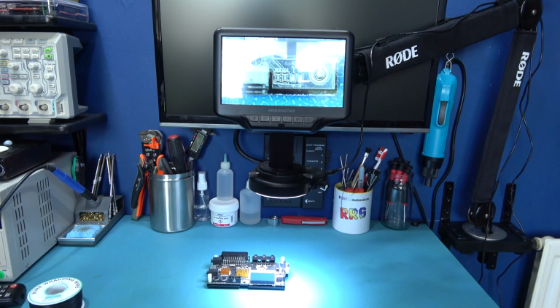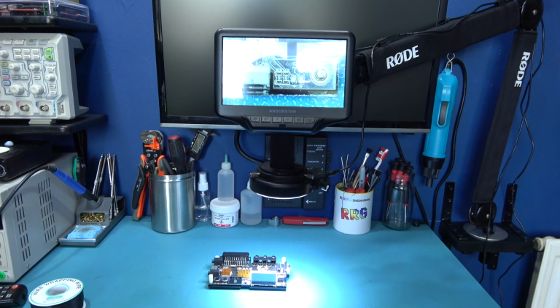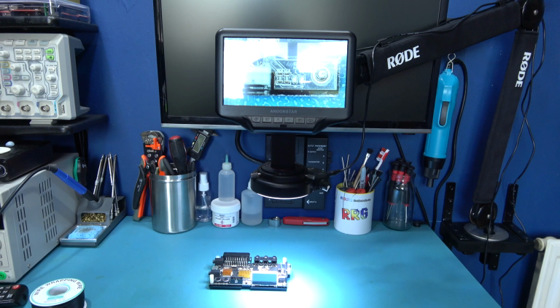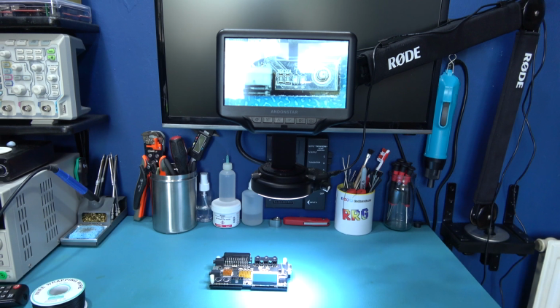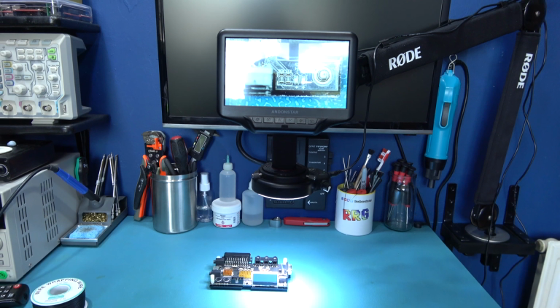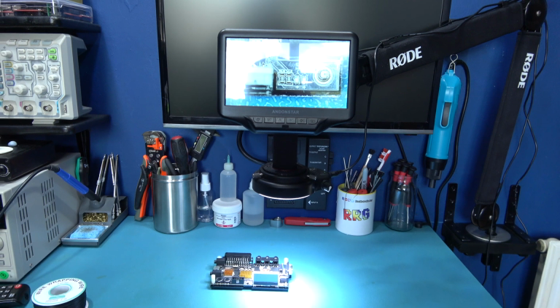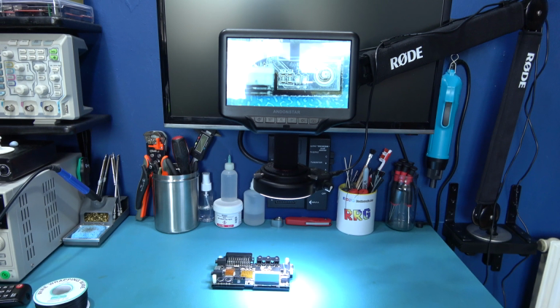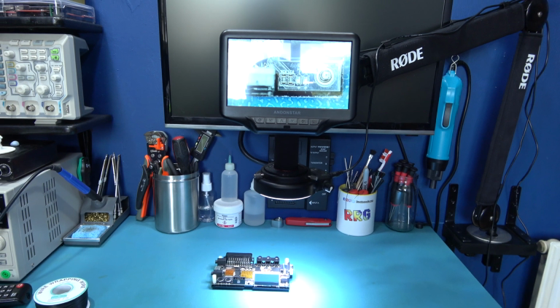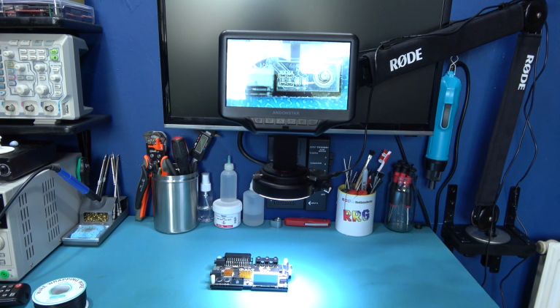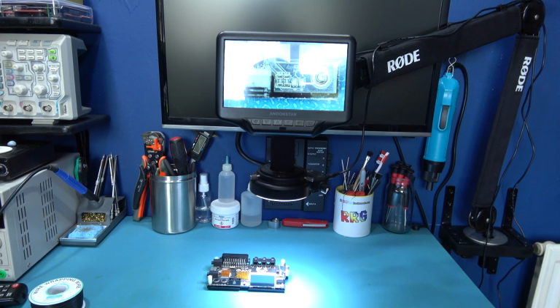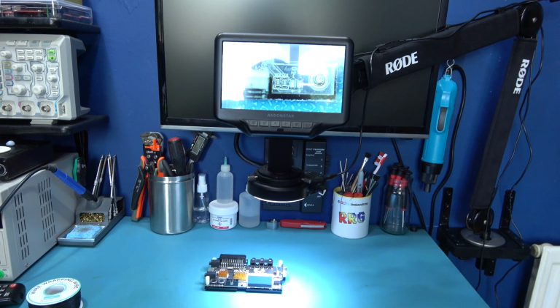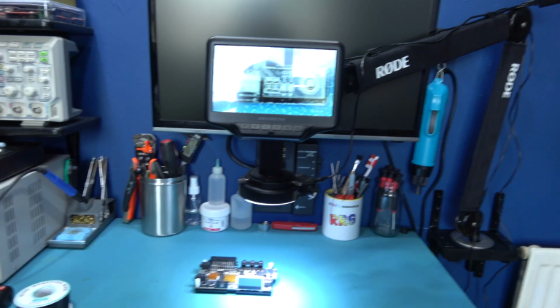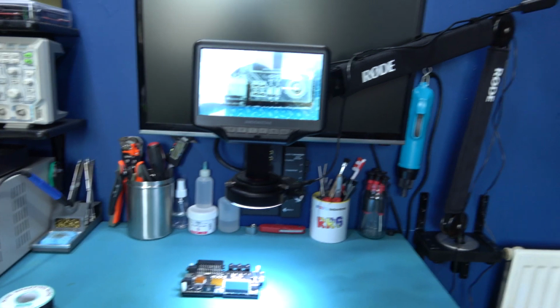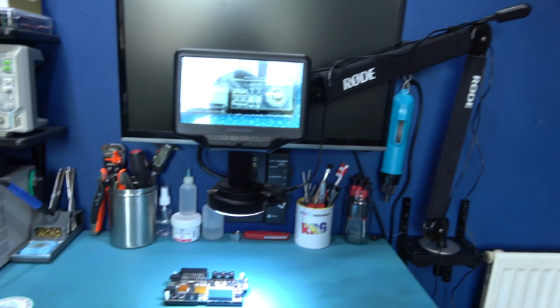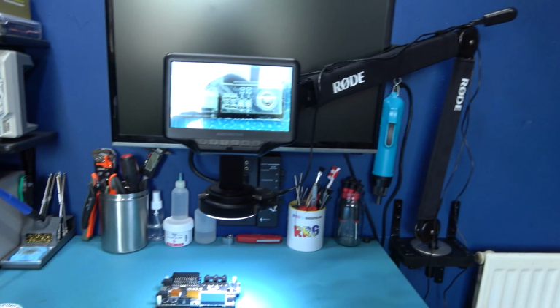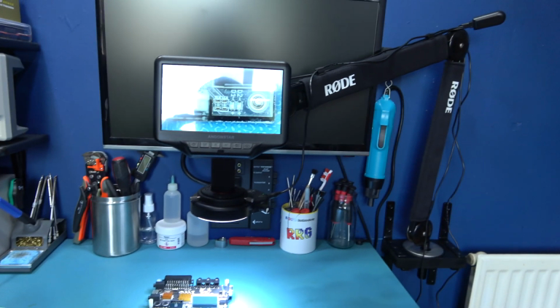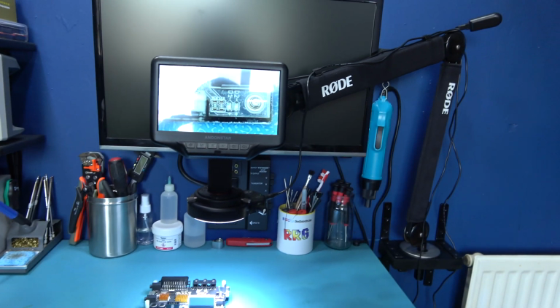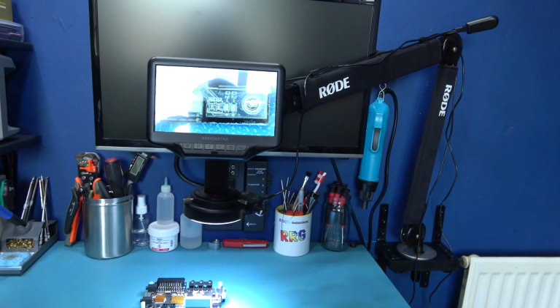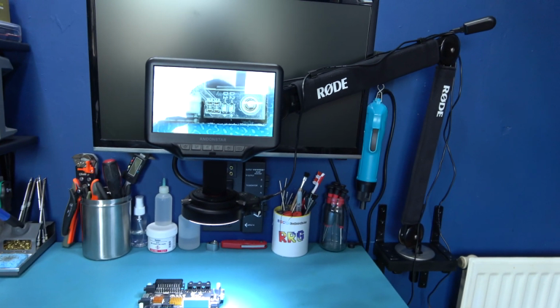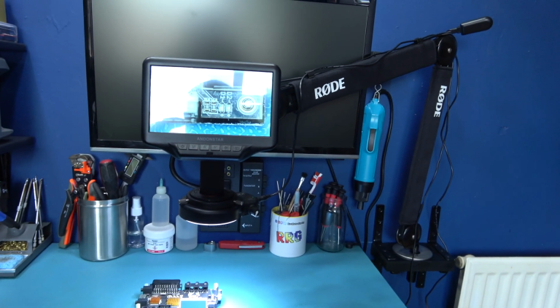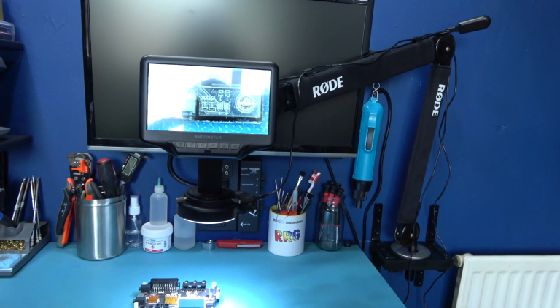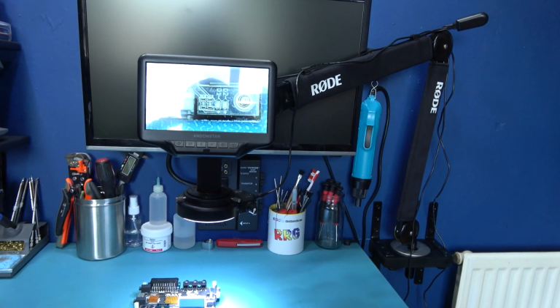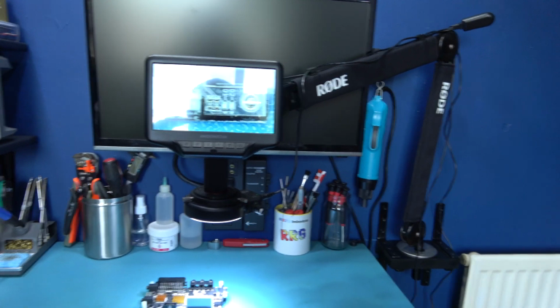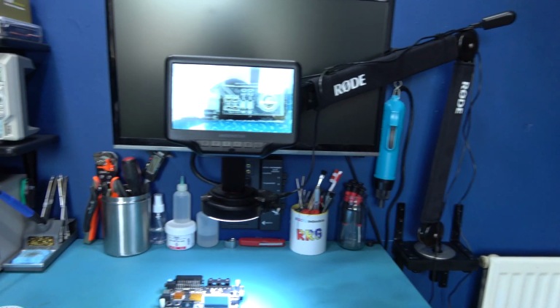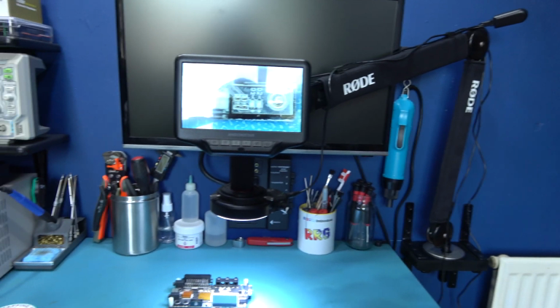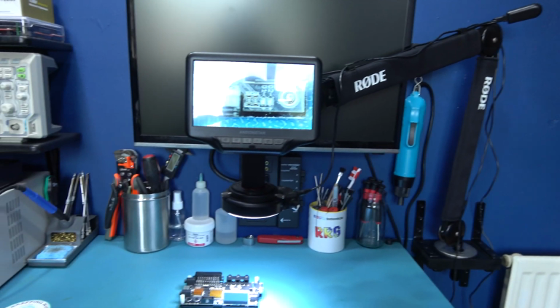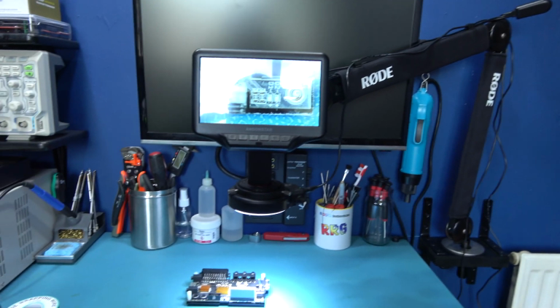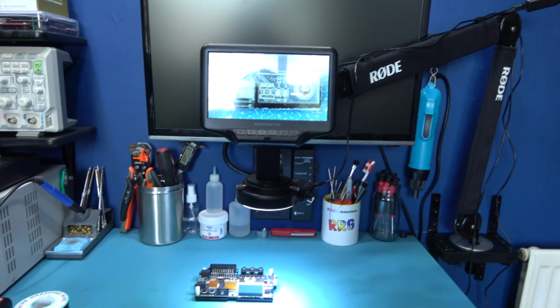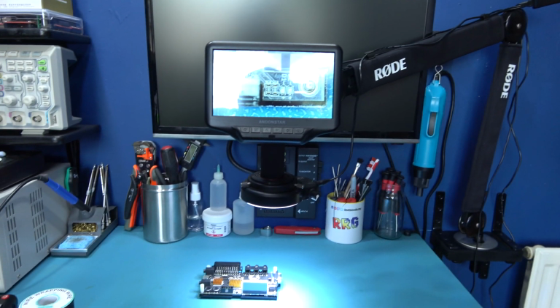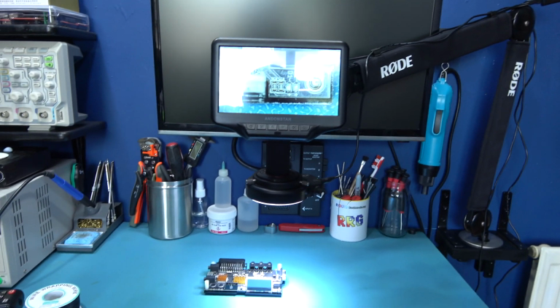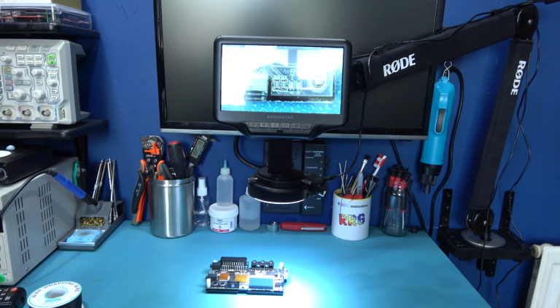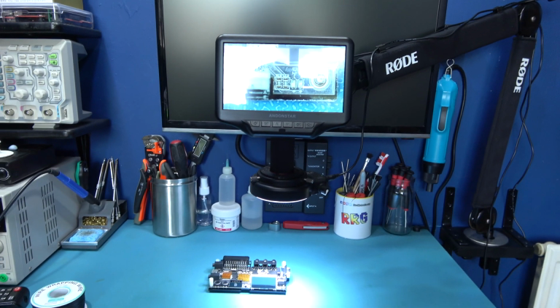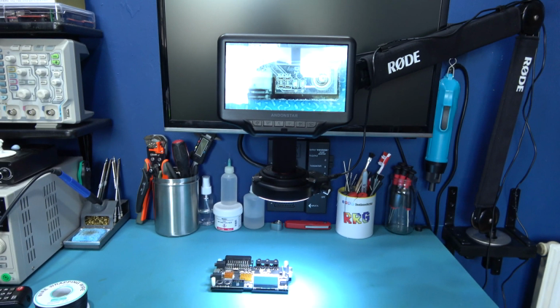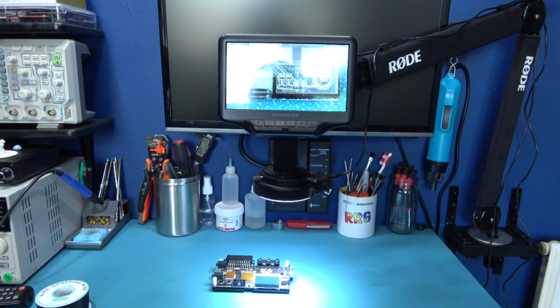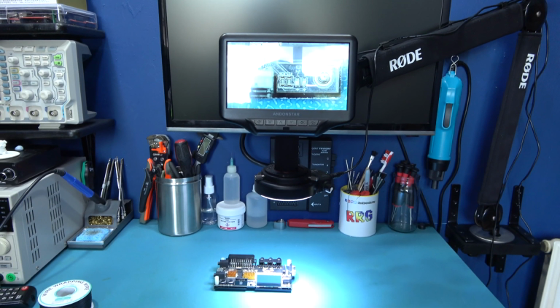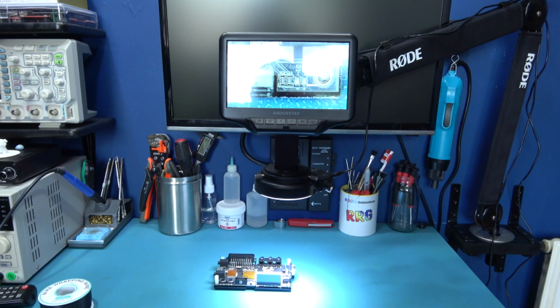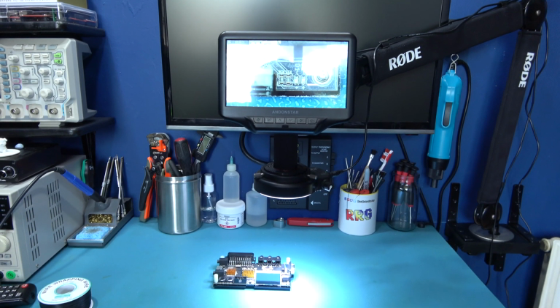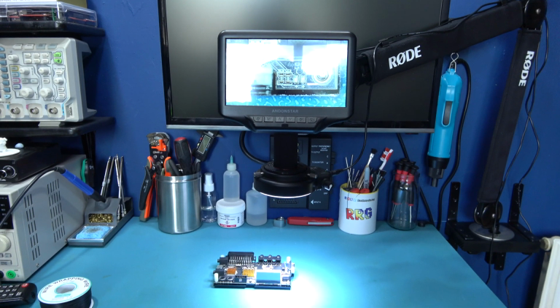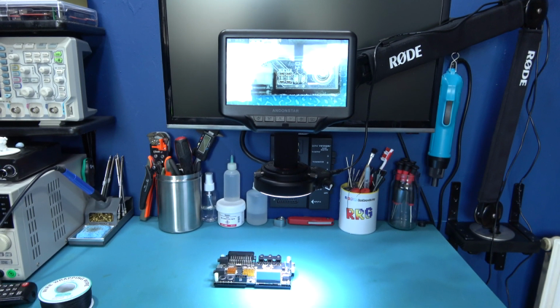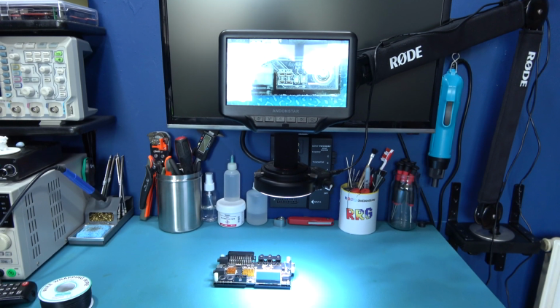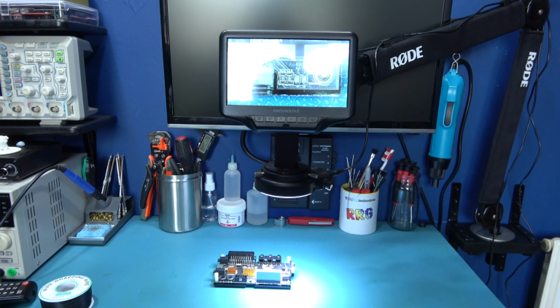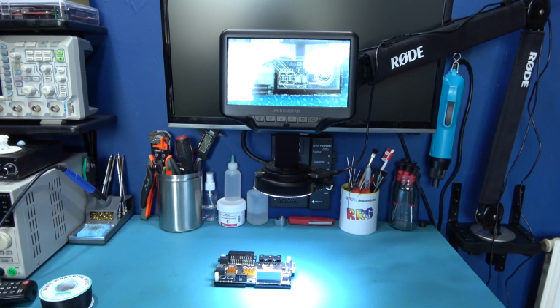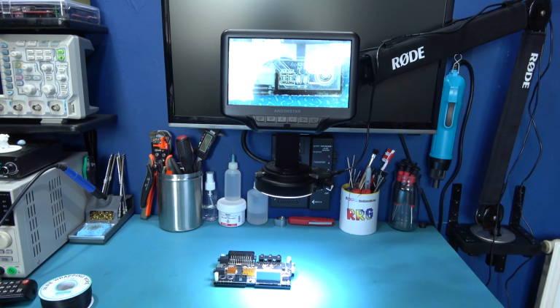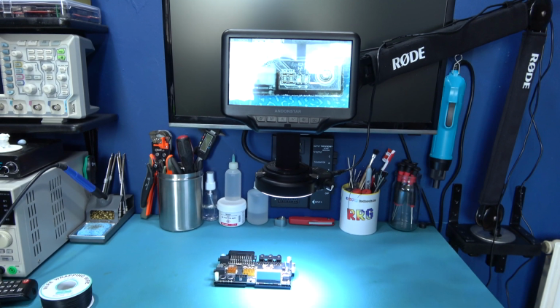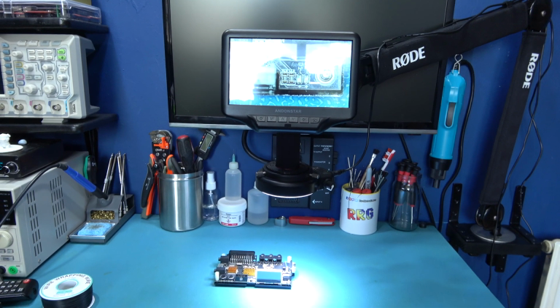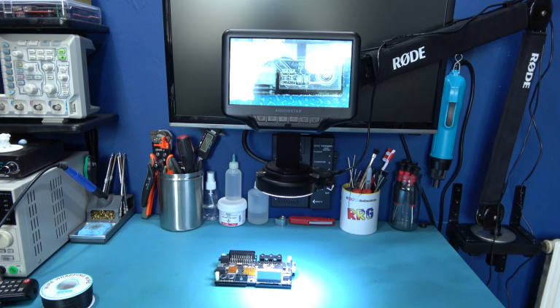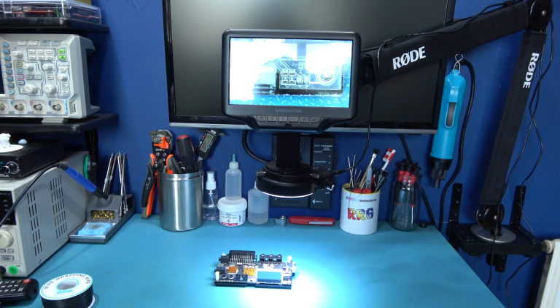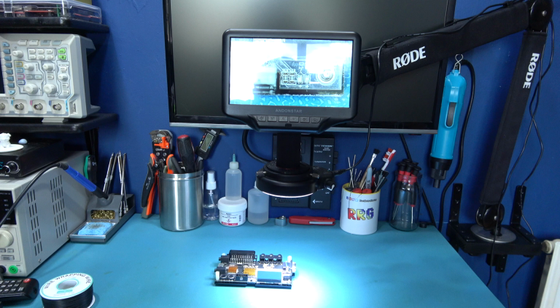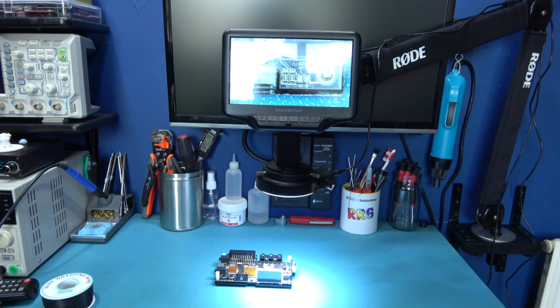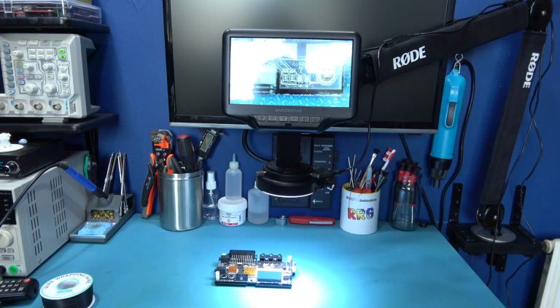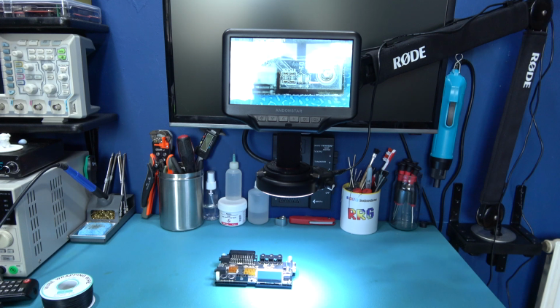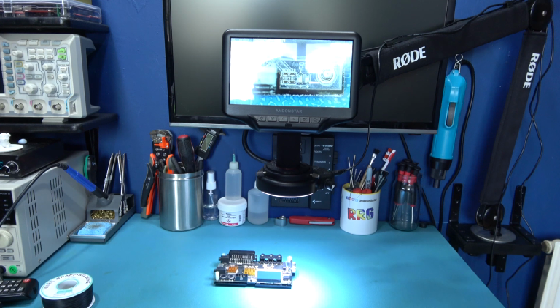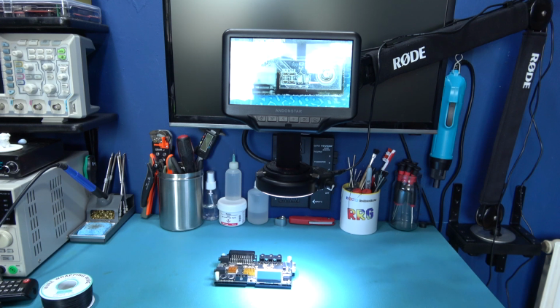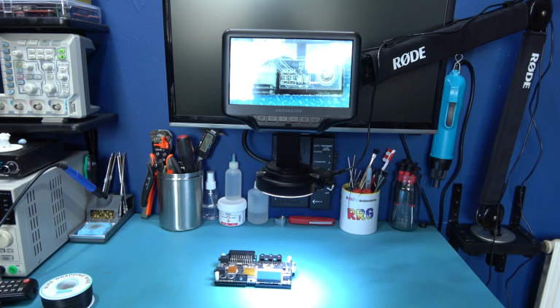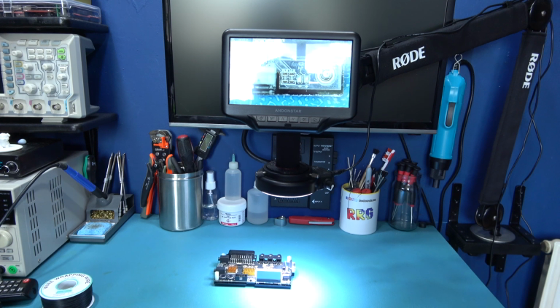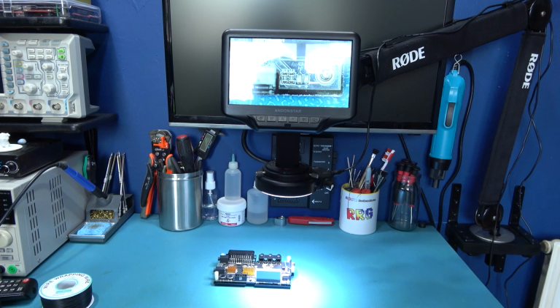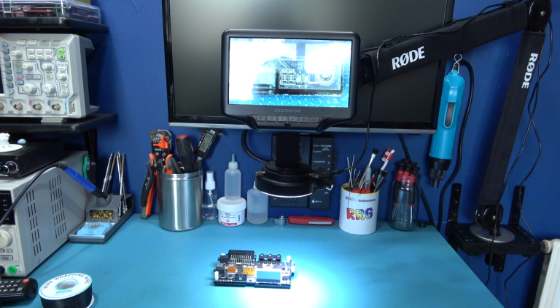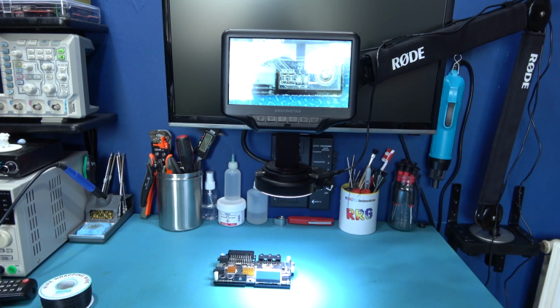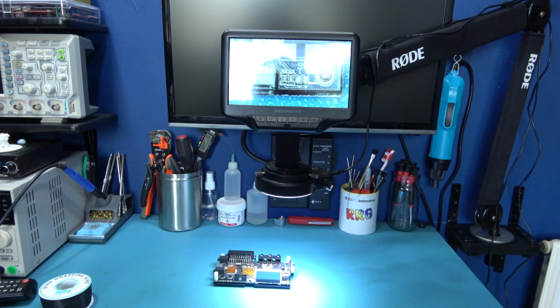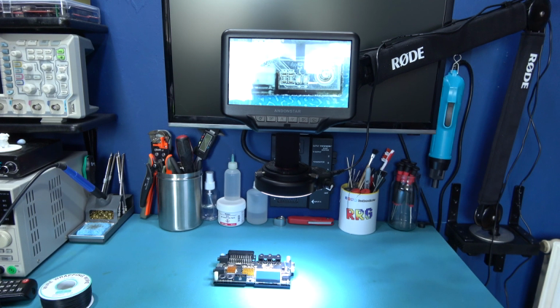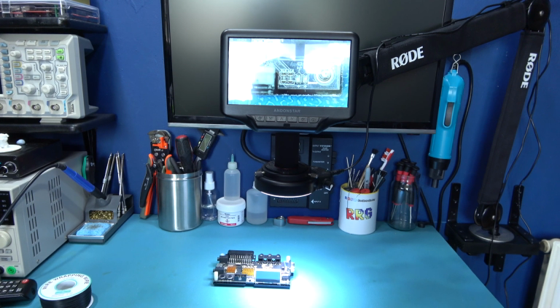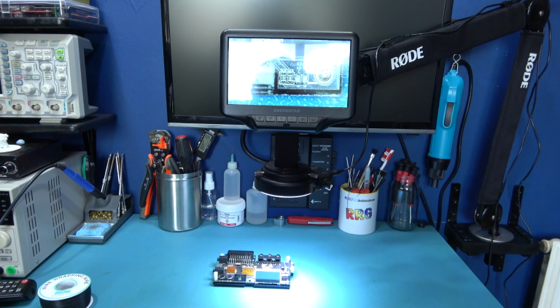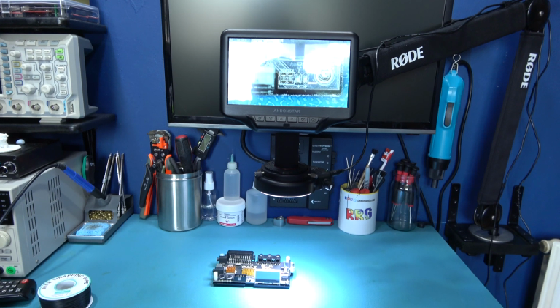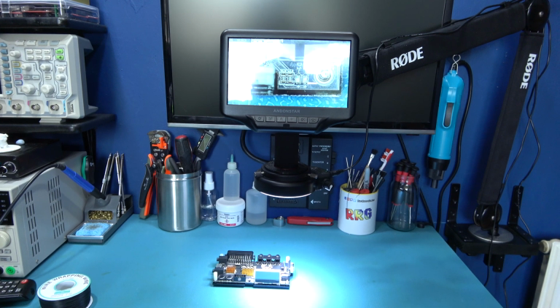As you can see, I've set up my microscope. Let's get modding this OSSC.